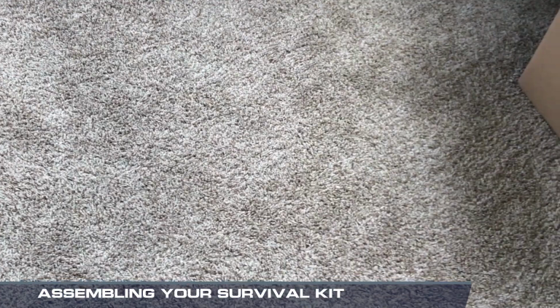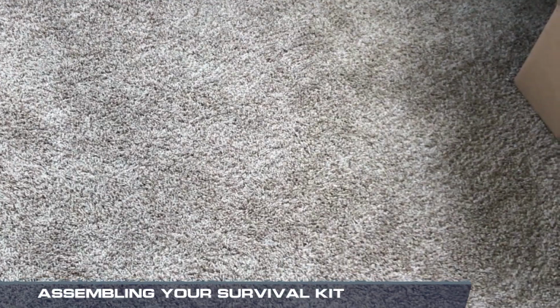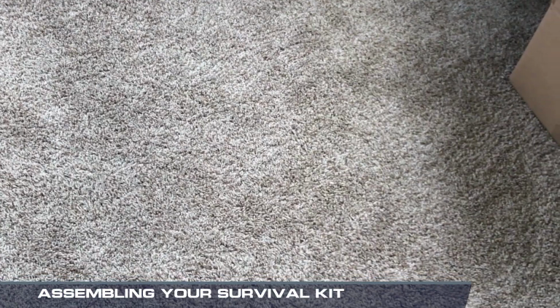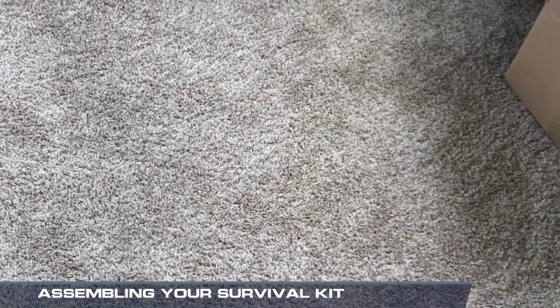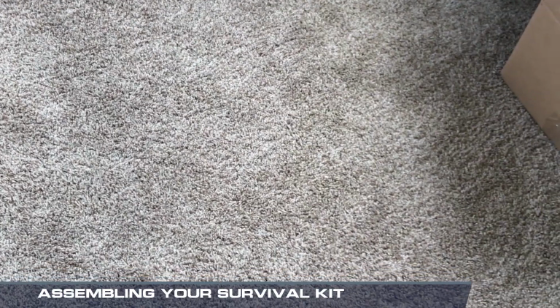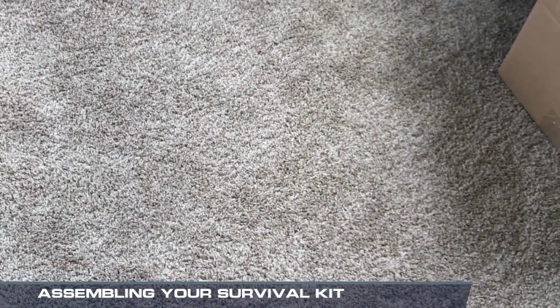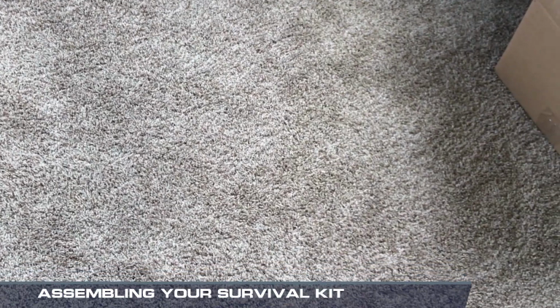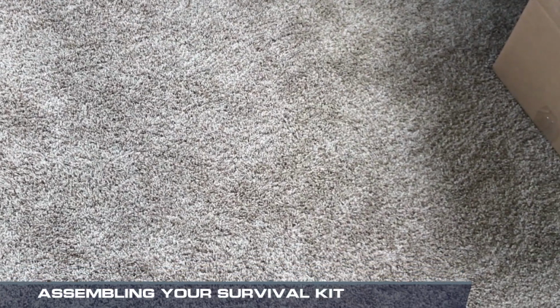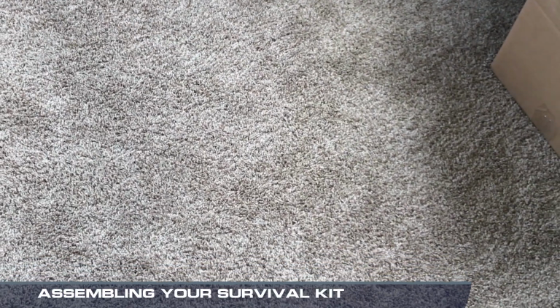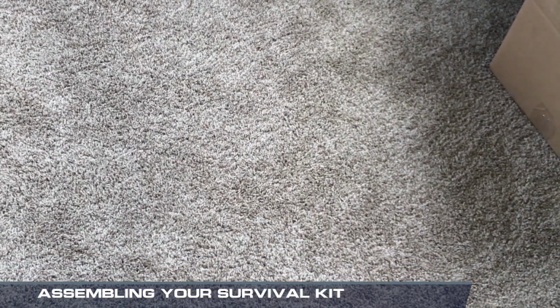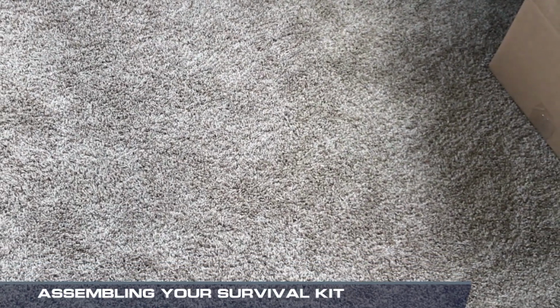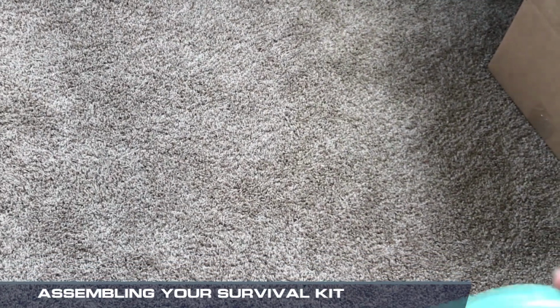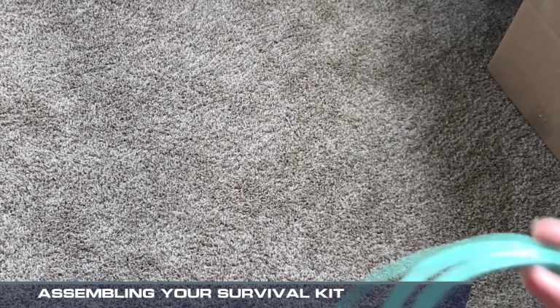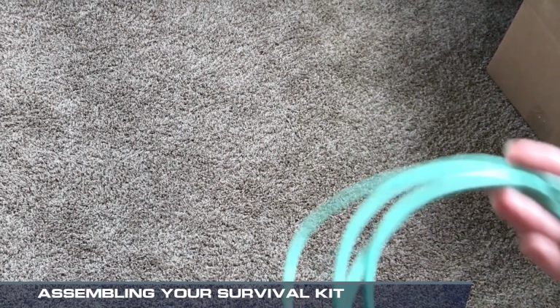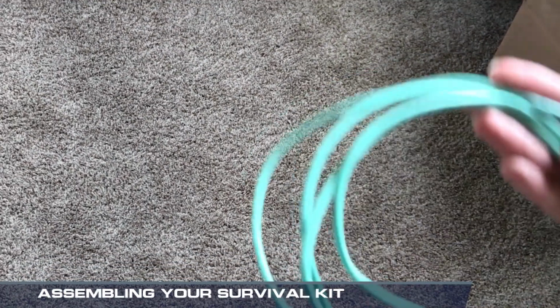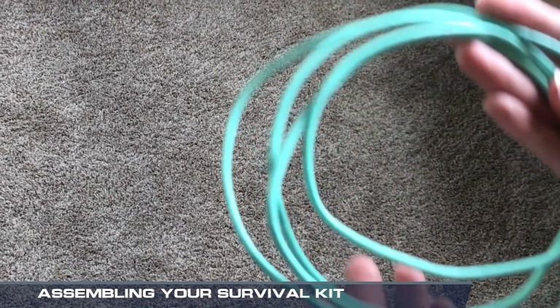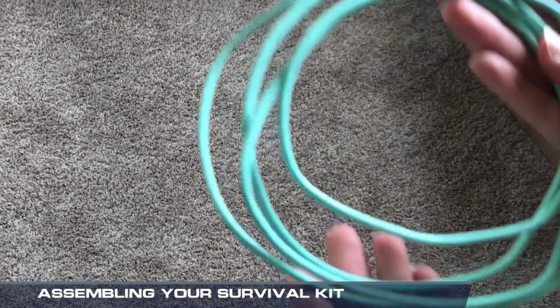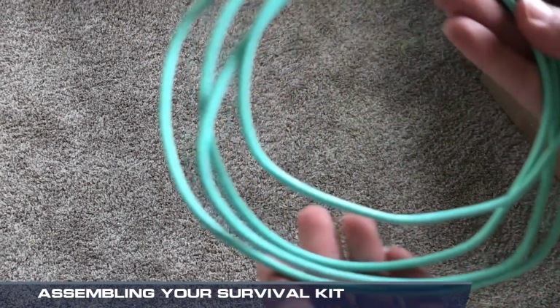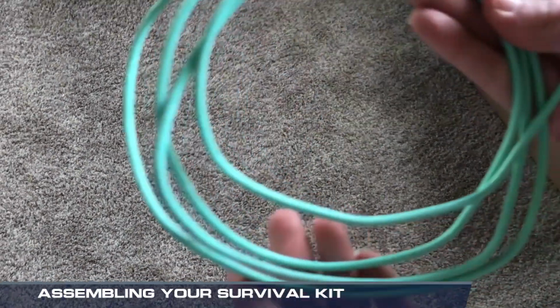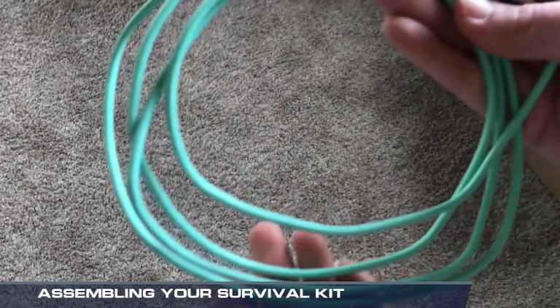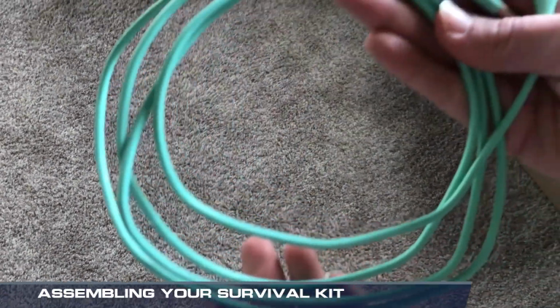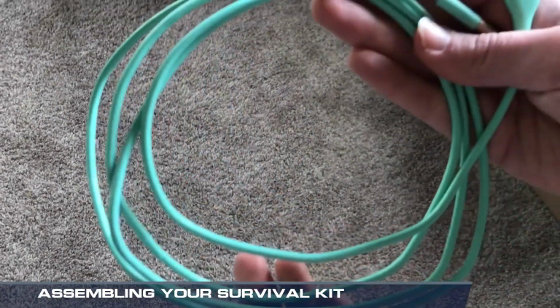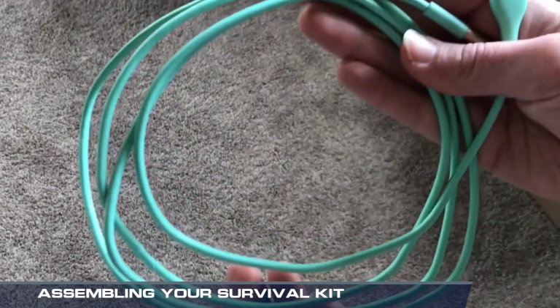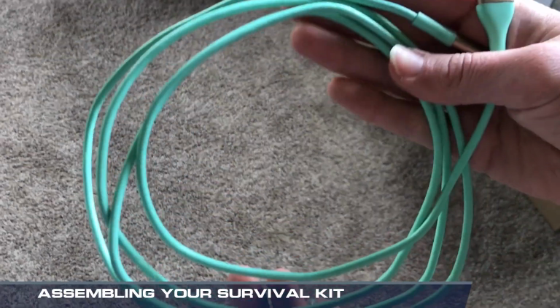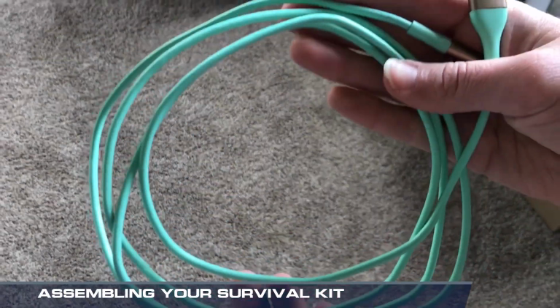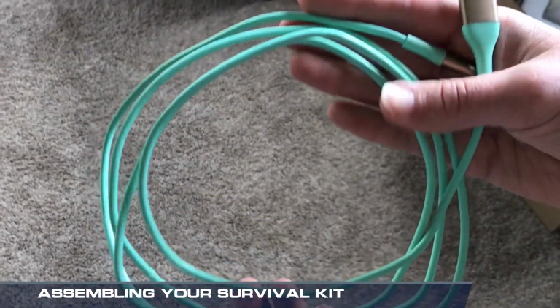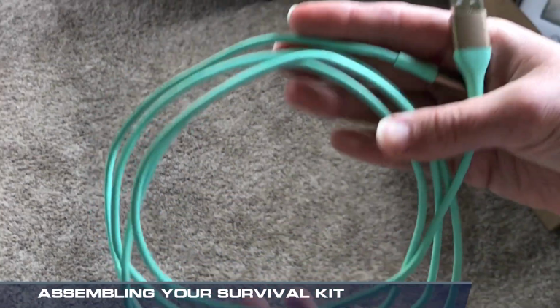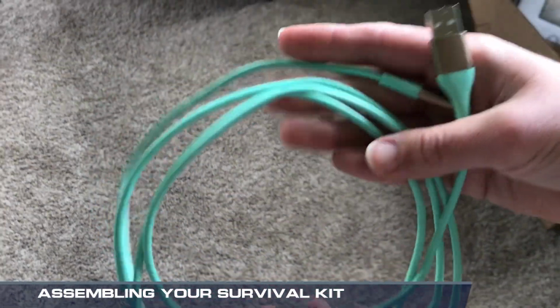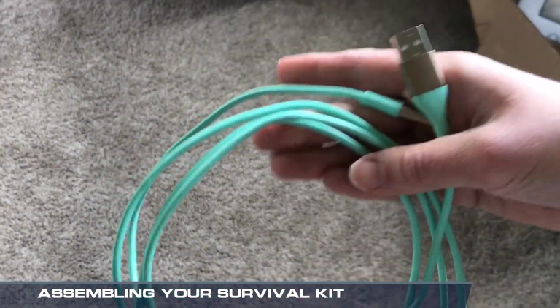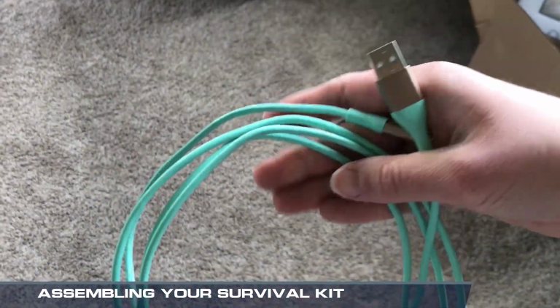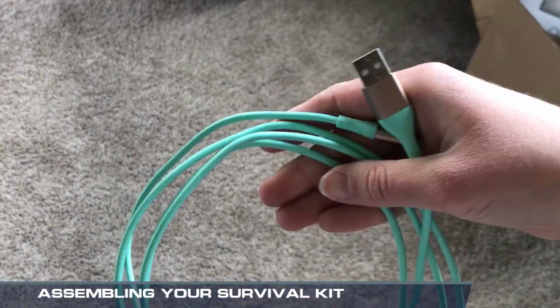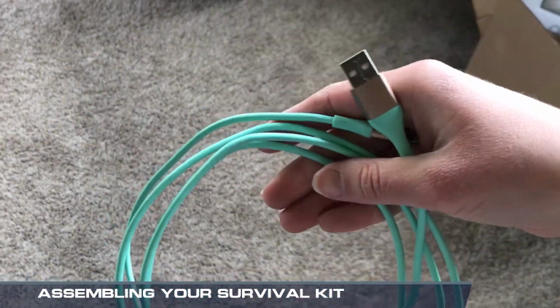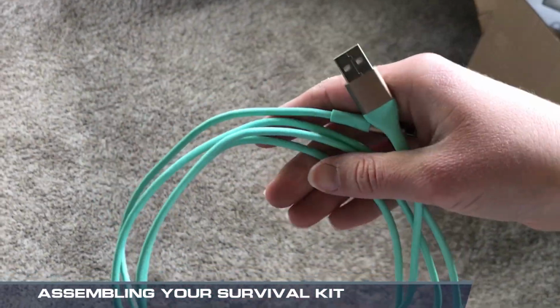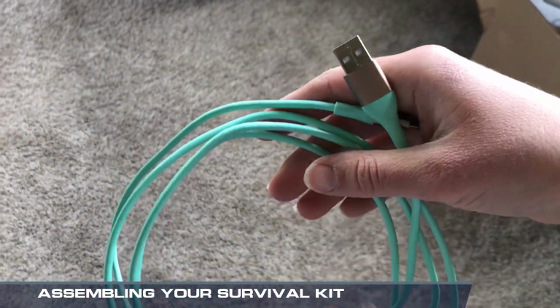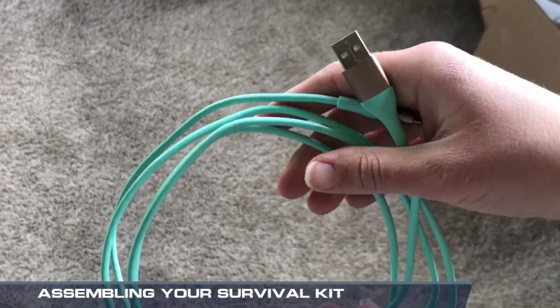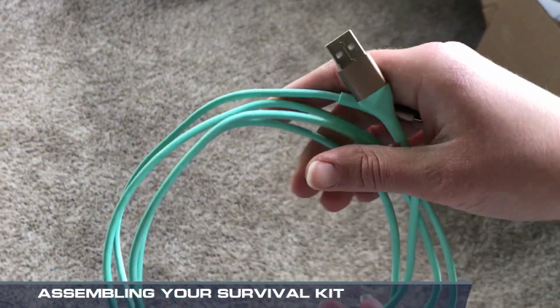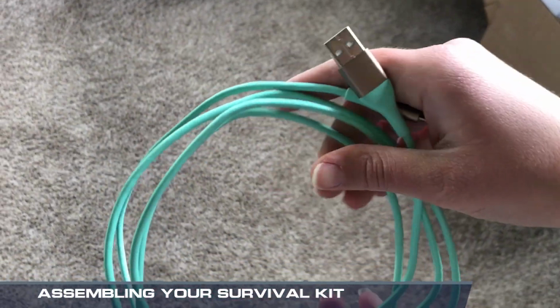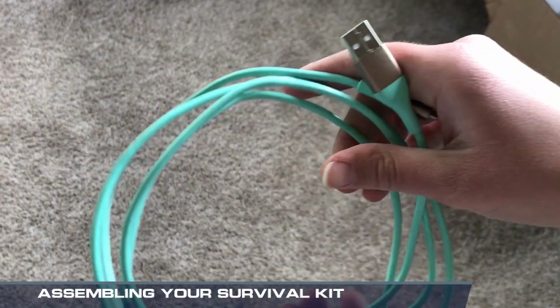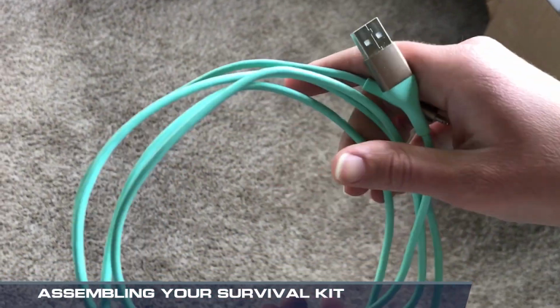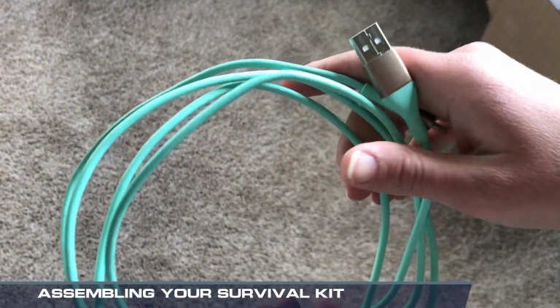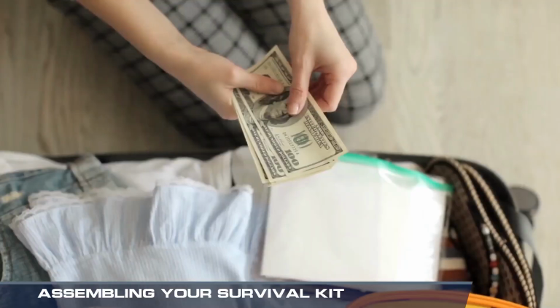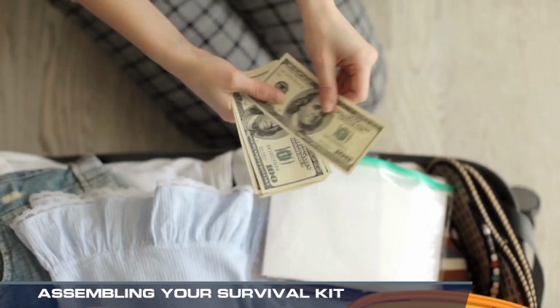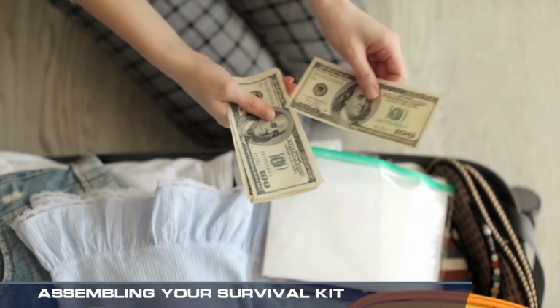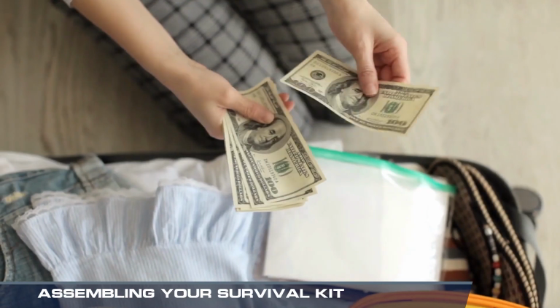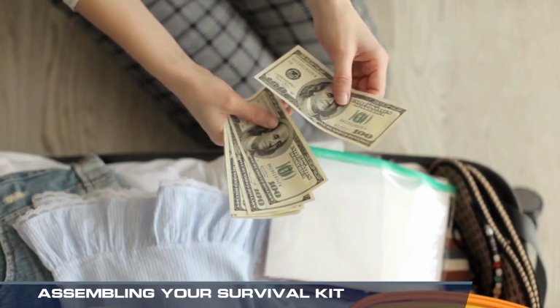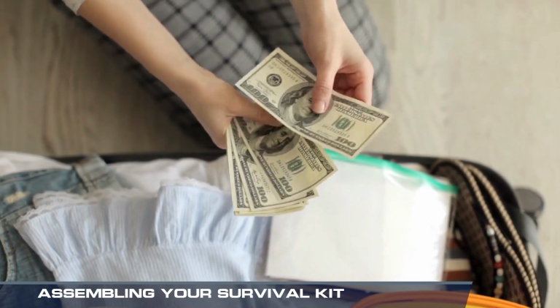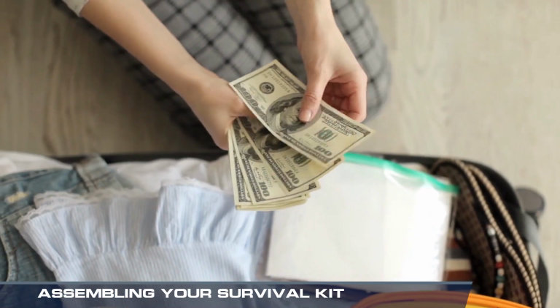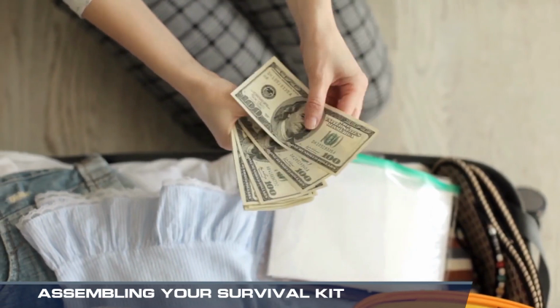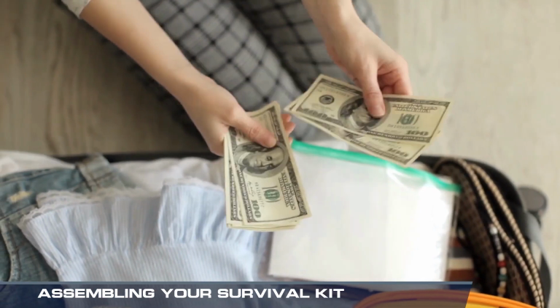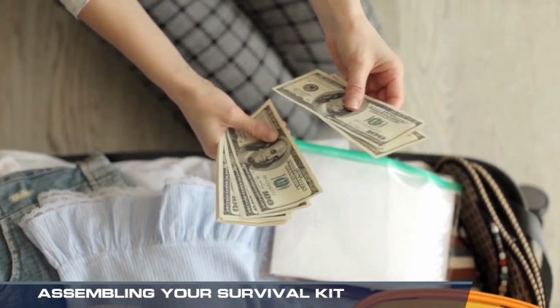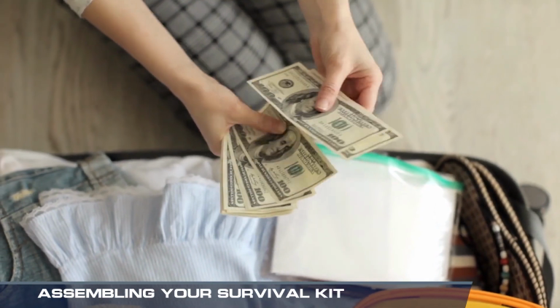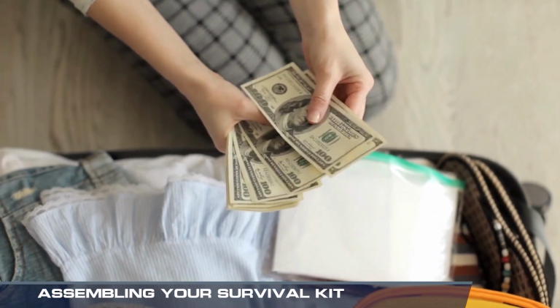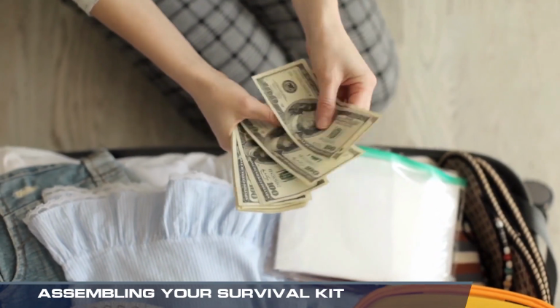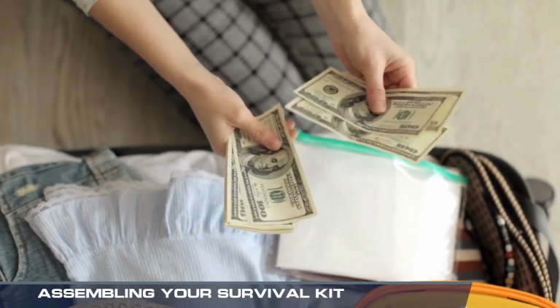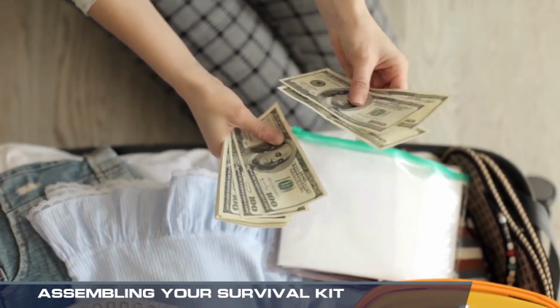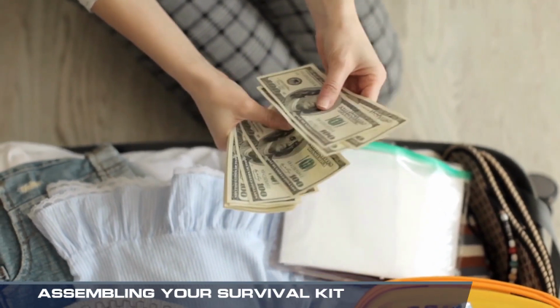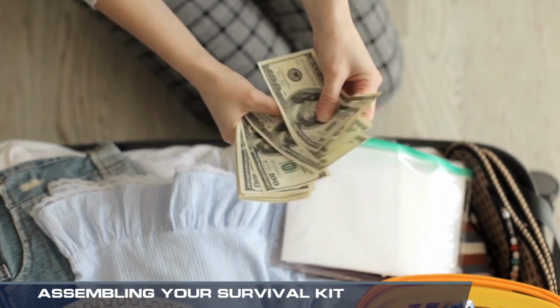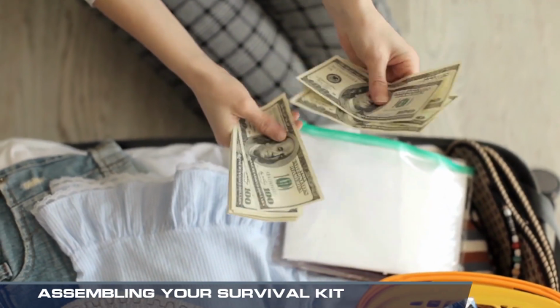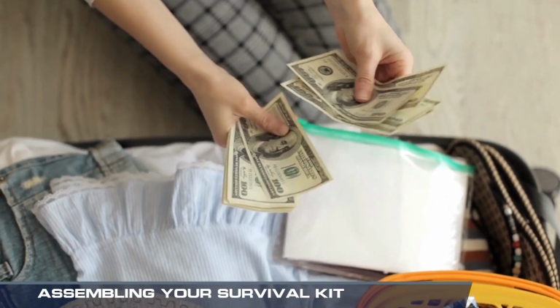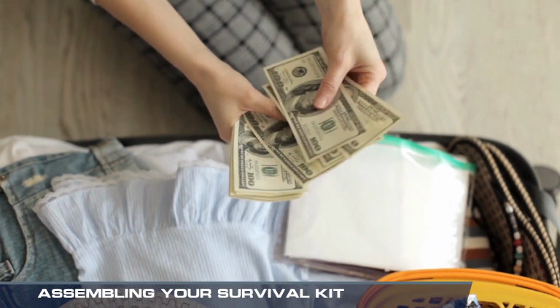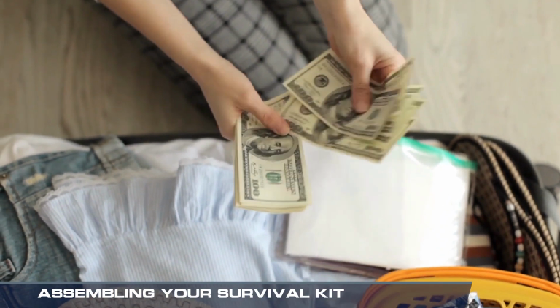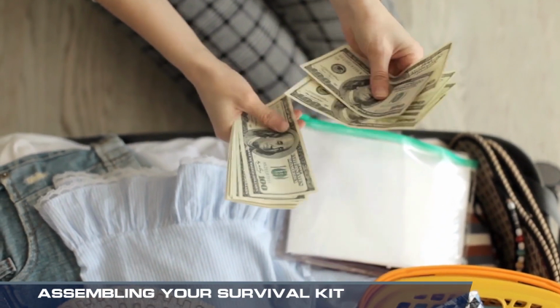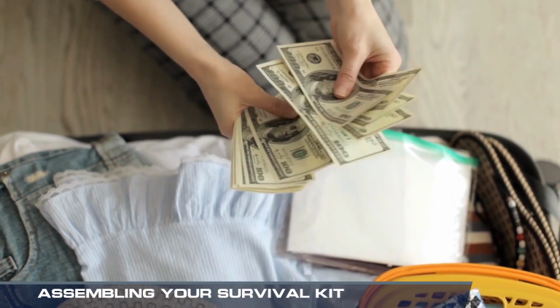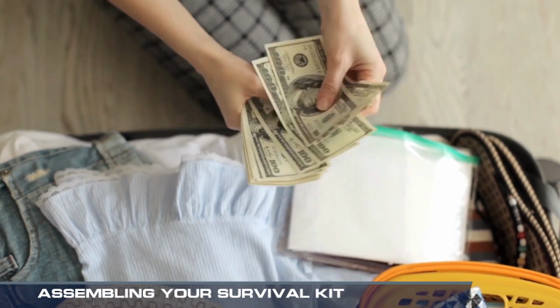In the event of power outages, make sure to have portable chargers for electronic devices. Carry cash, as credit cards and ATMs may not be working.